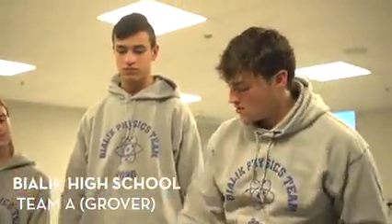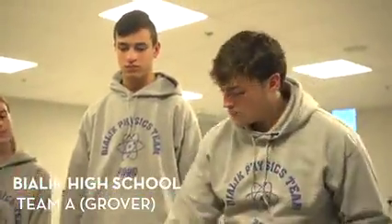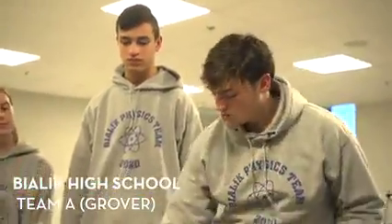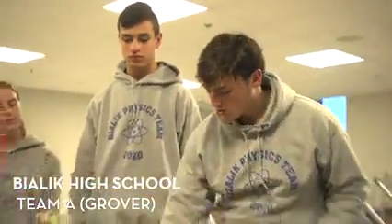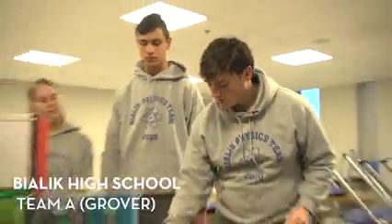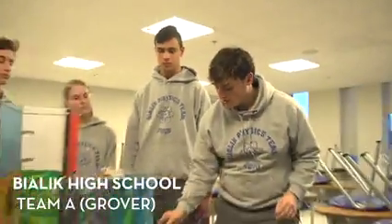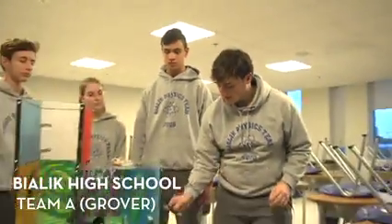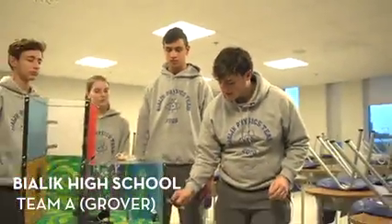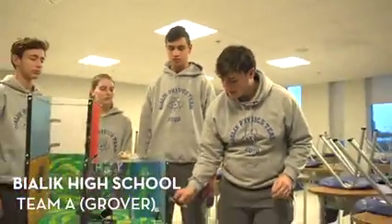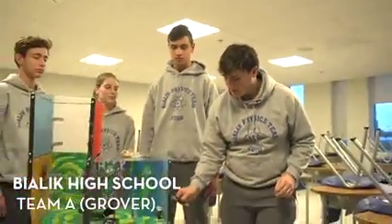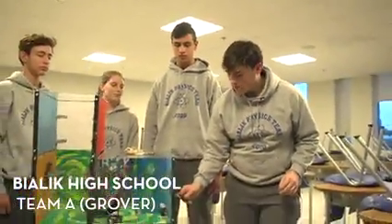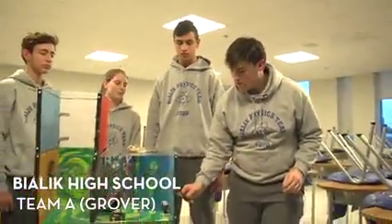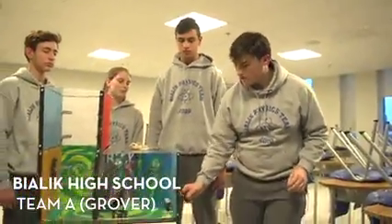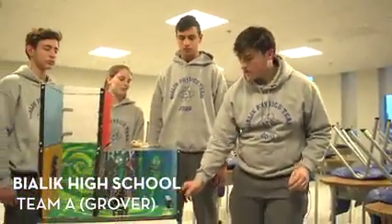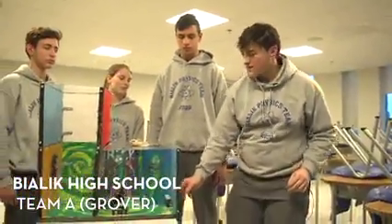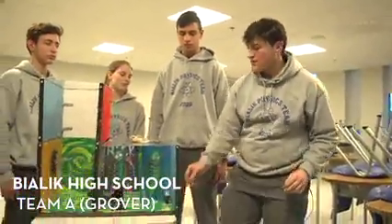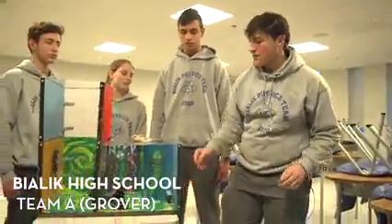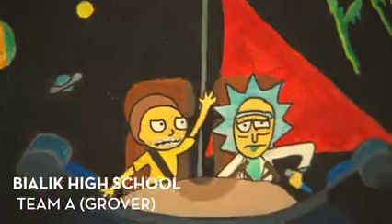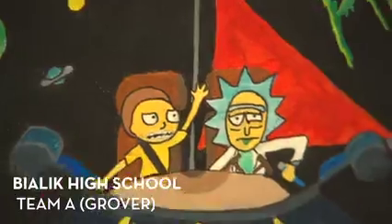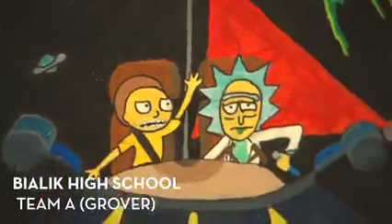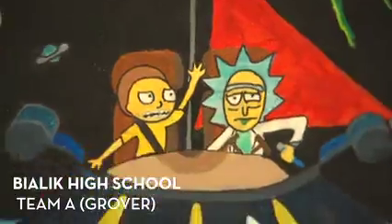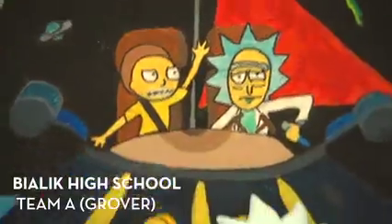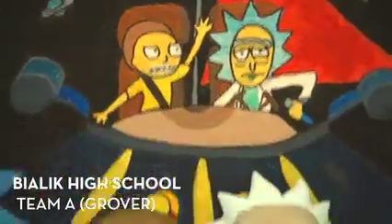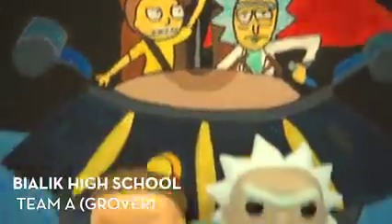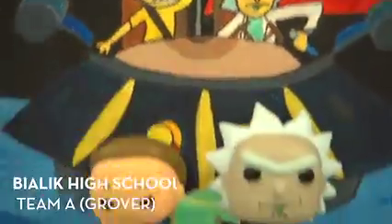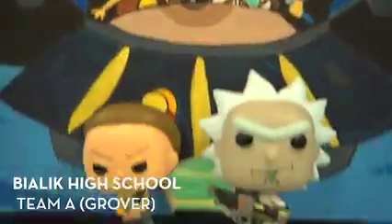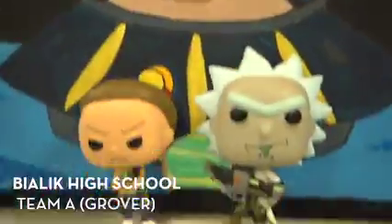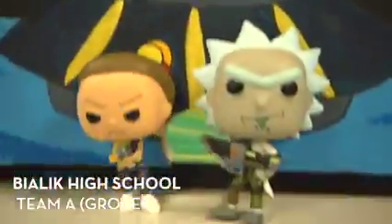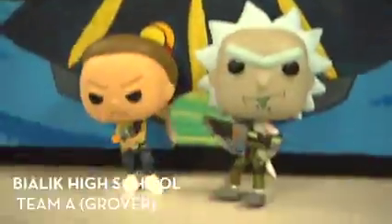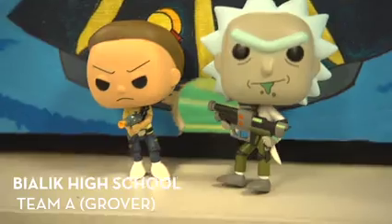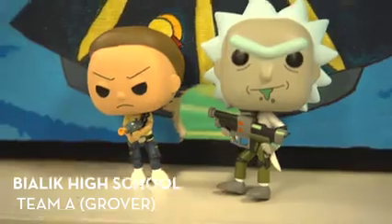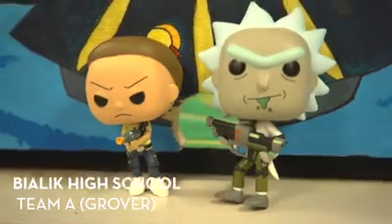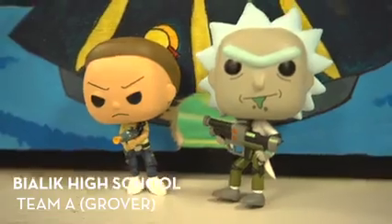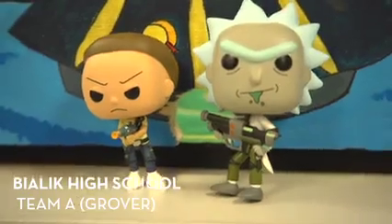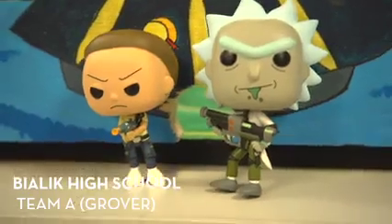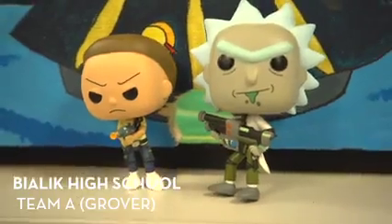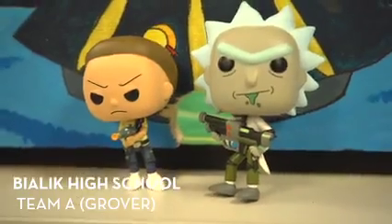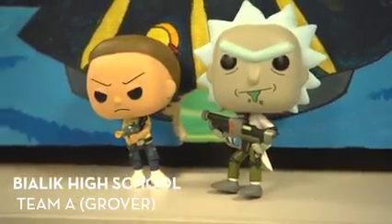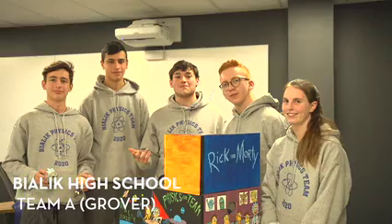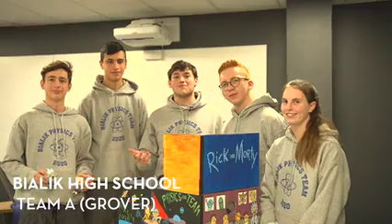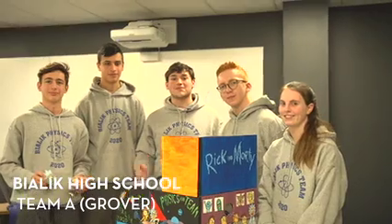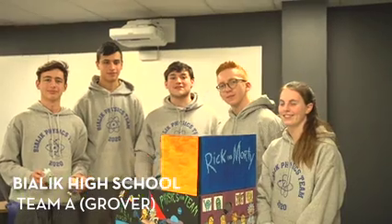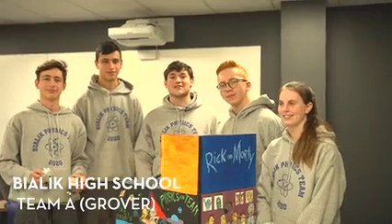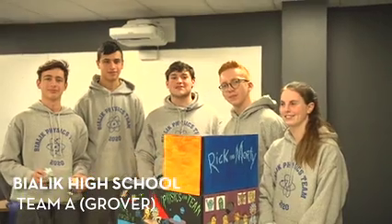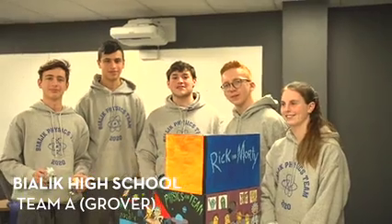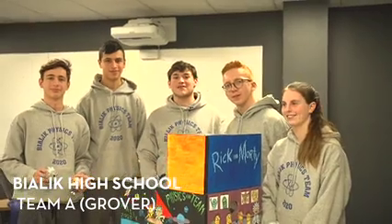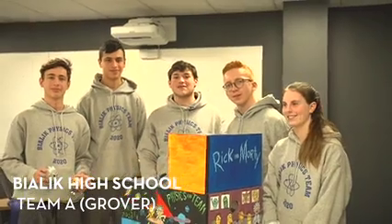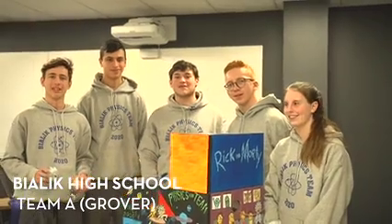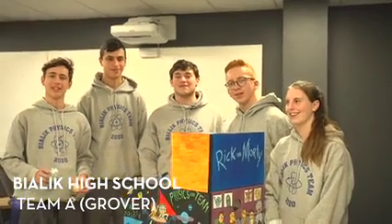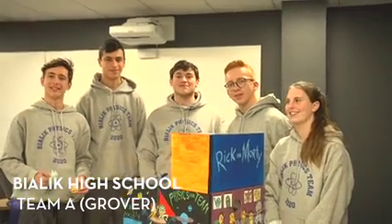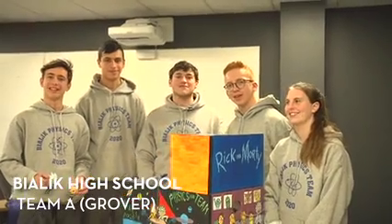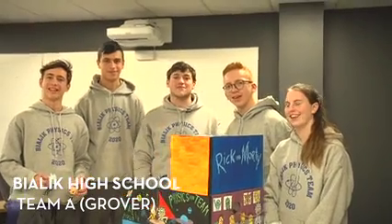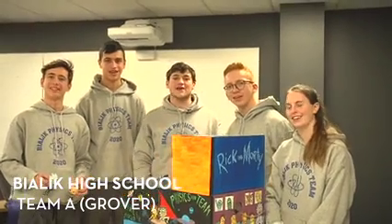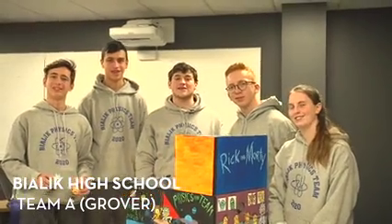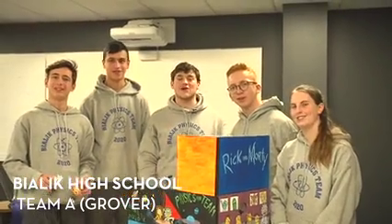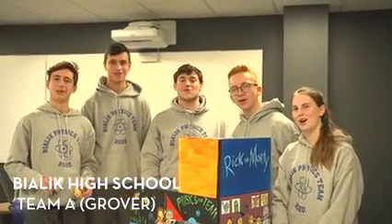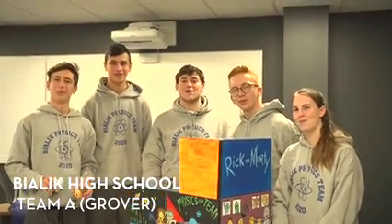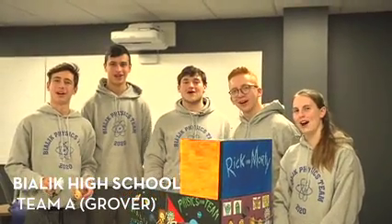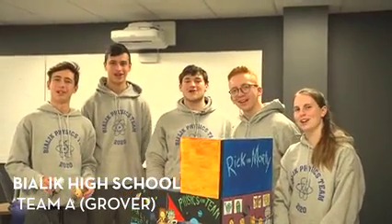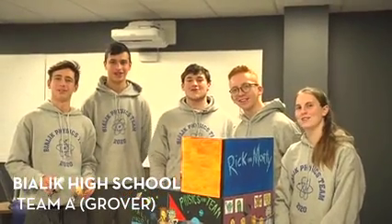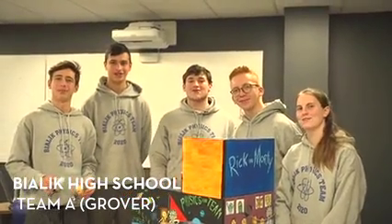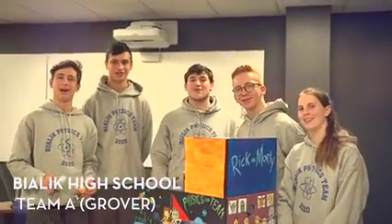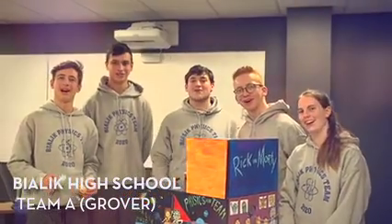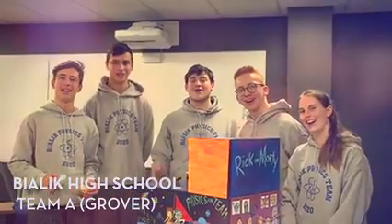Which unlocks the final lock and frees Rick and Morty from our safe. This is our safe. Thank you so much. Bye!